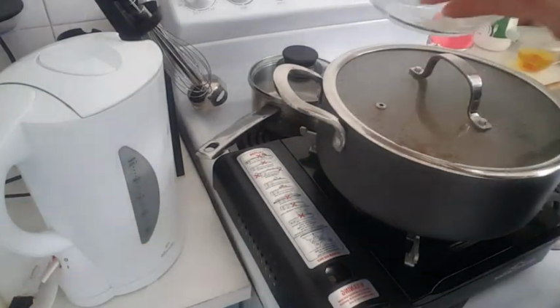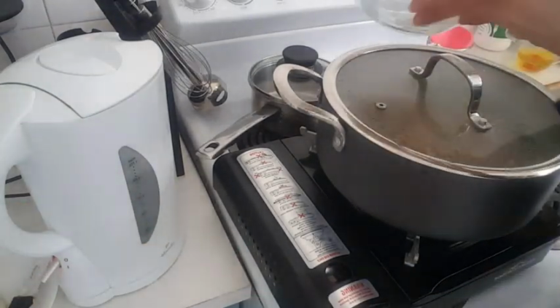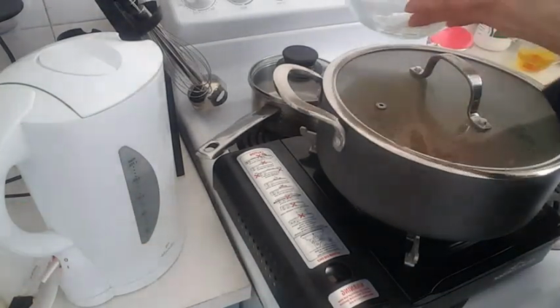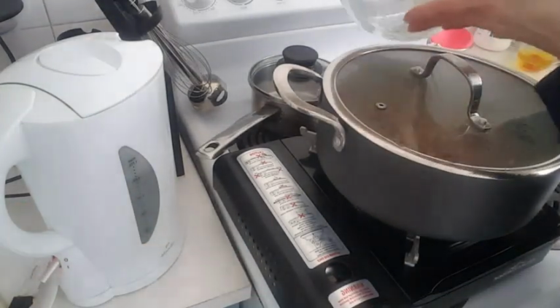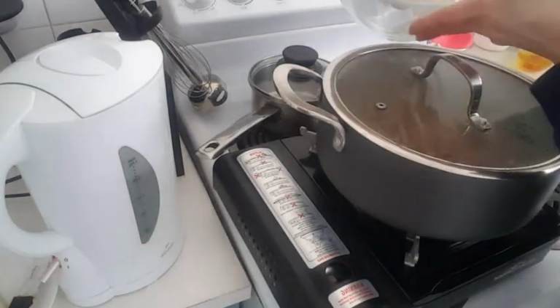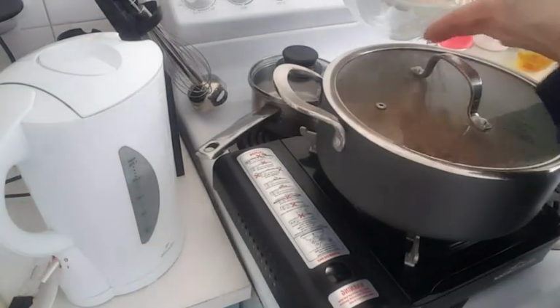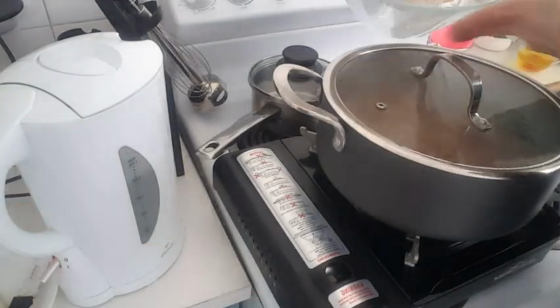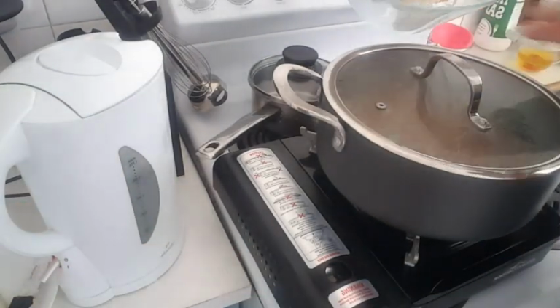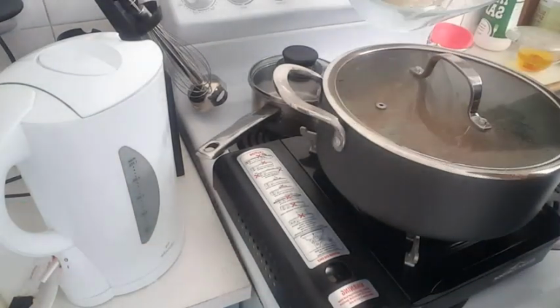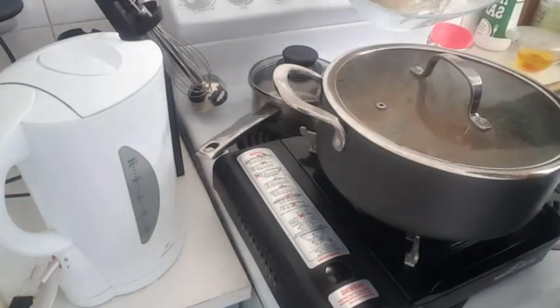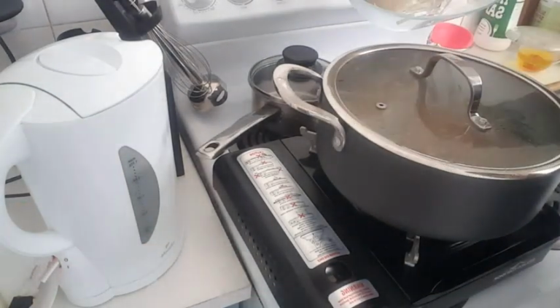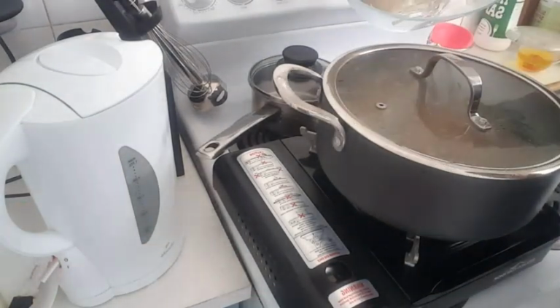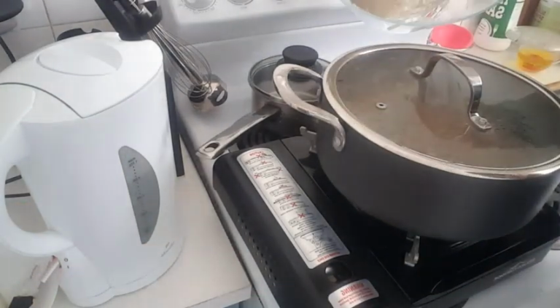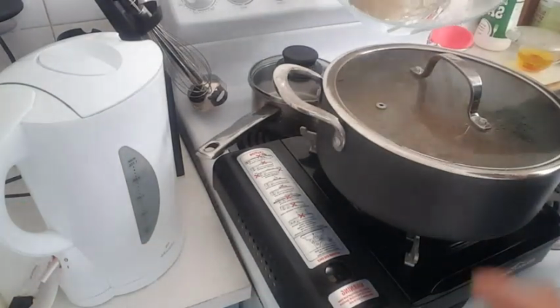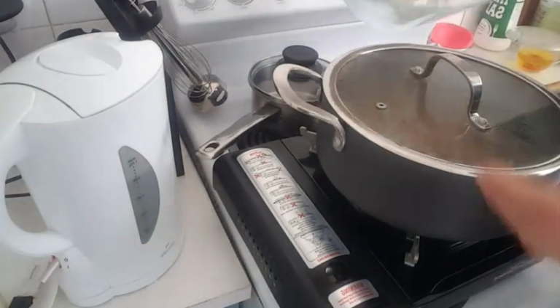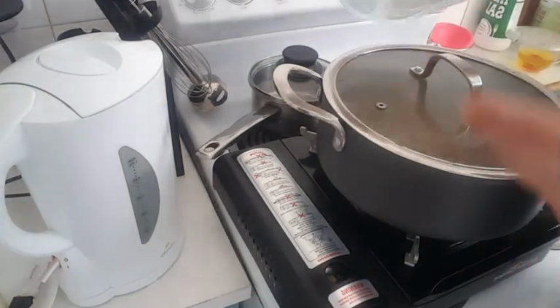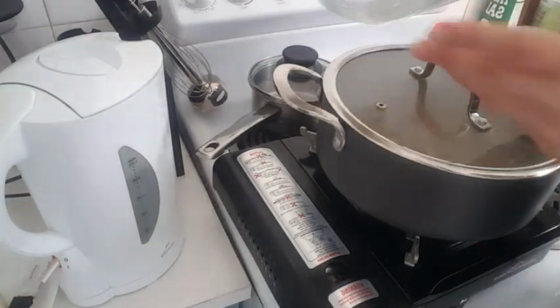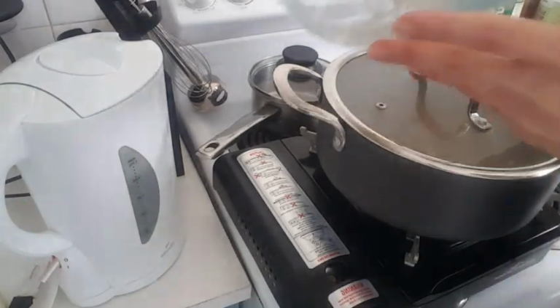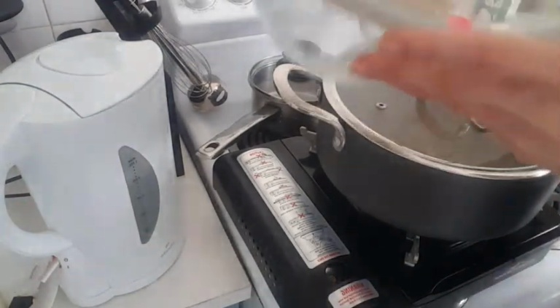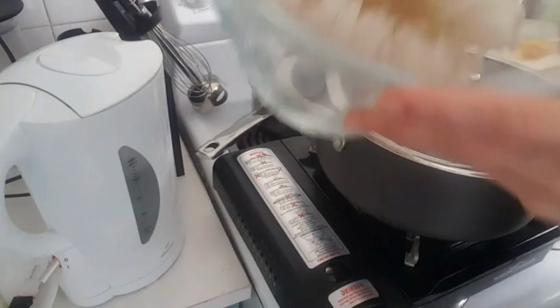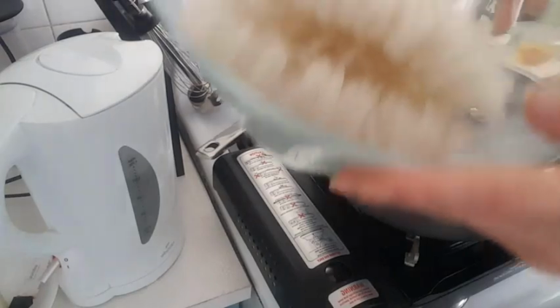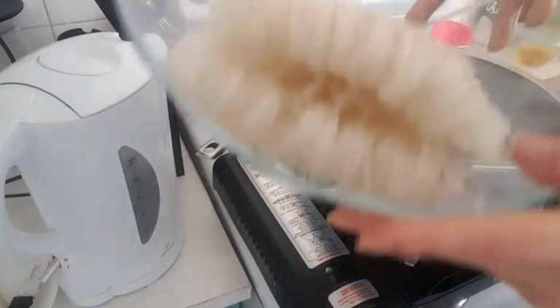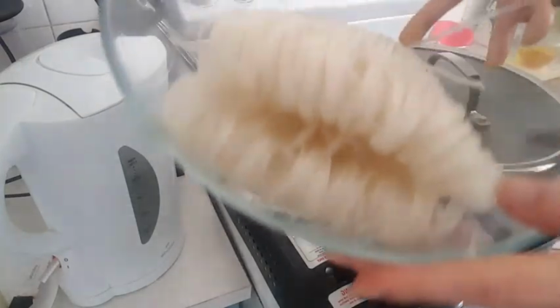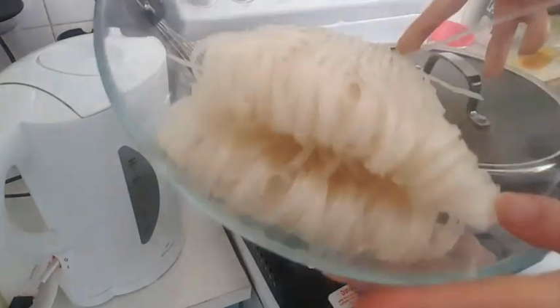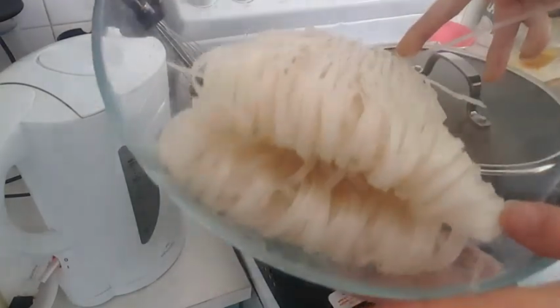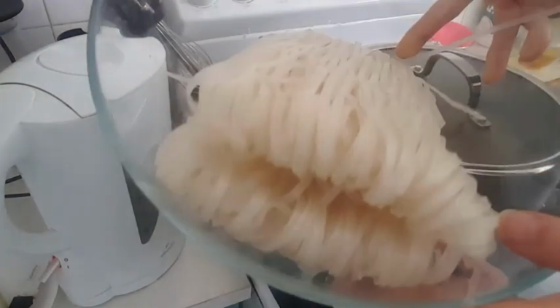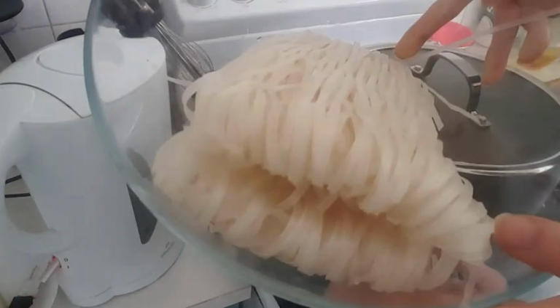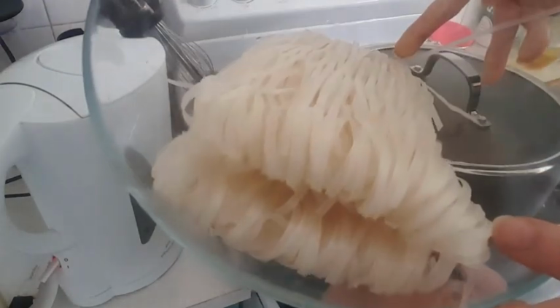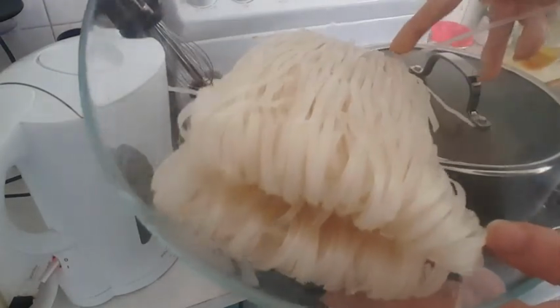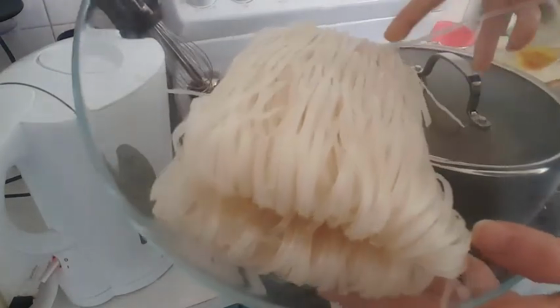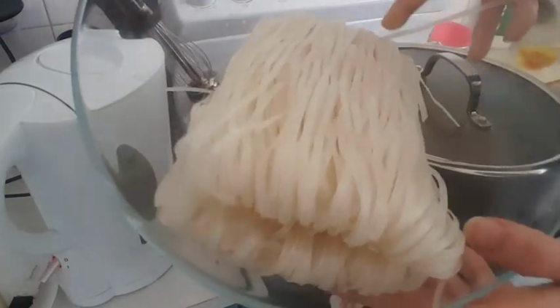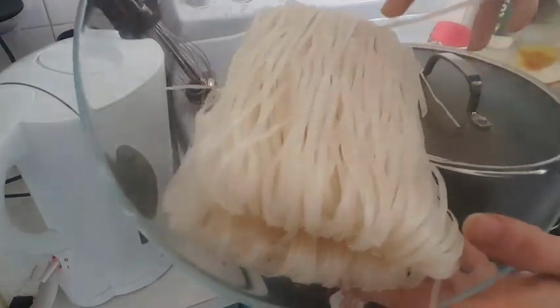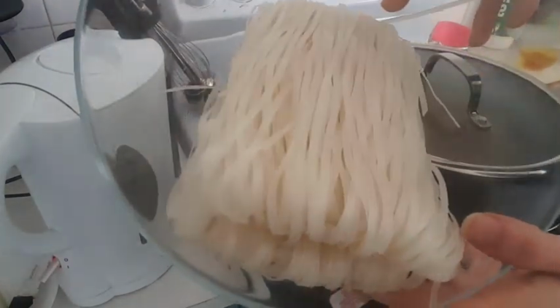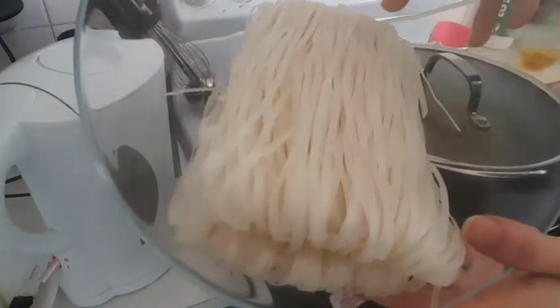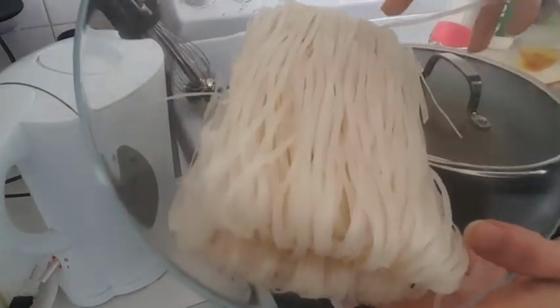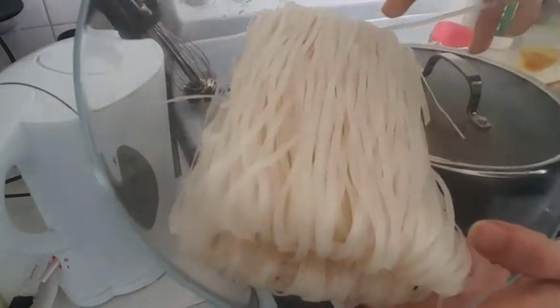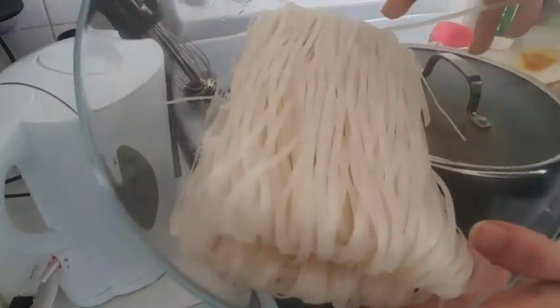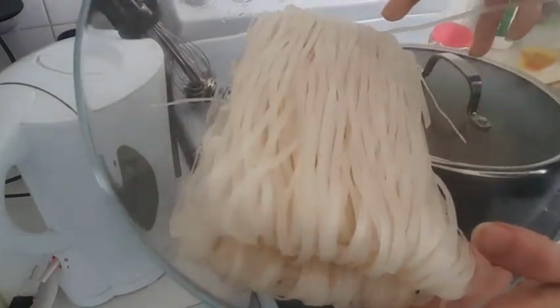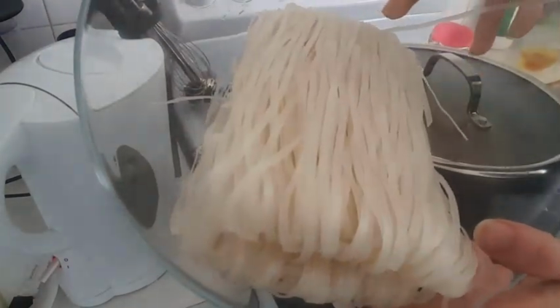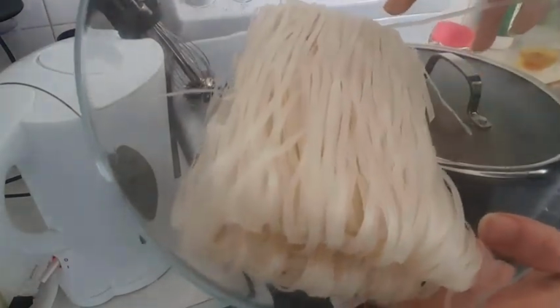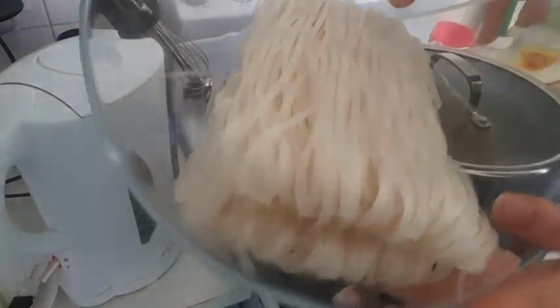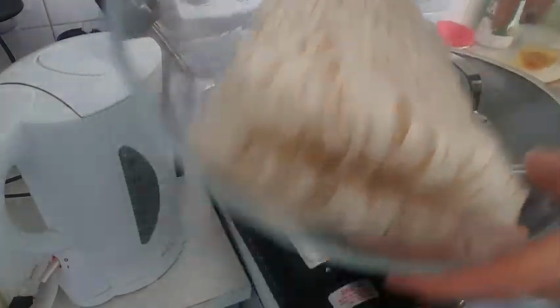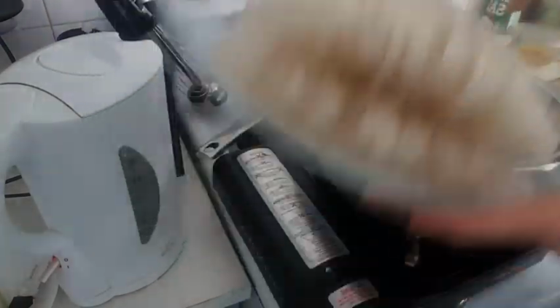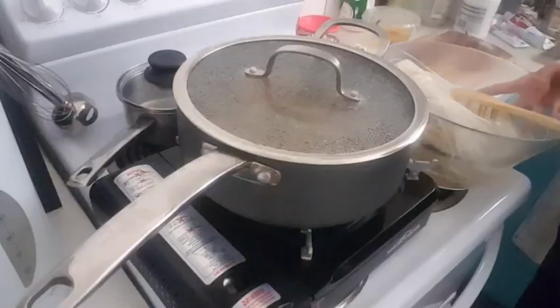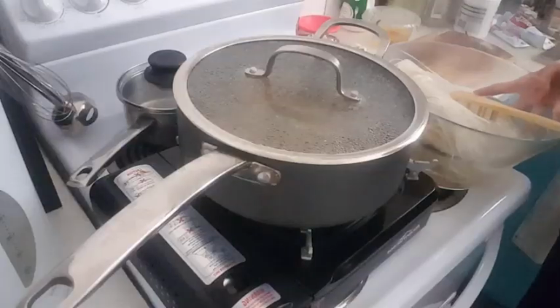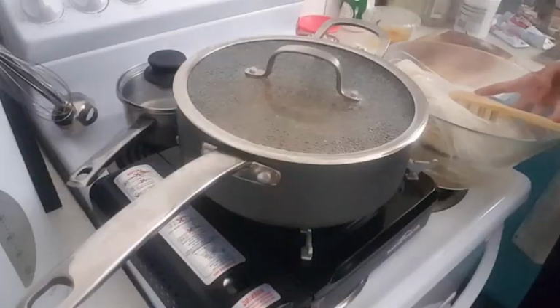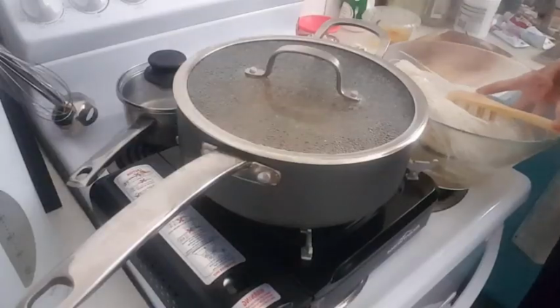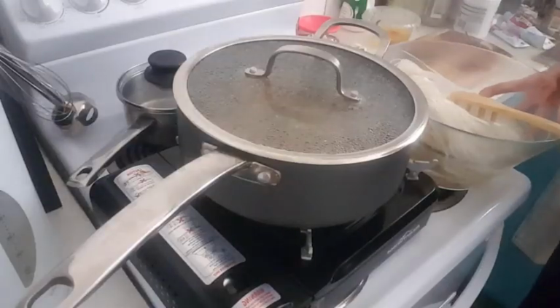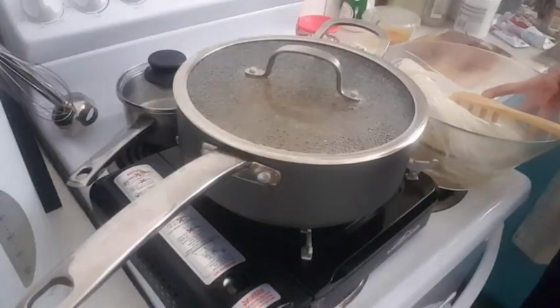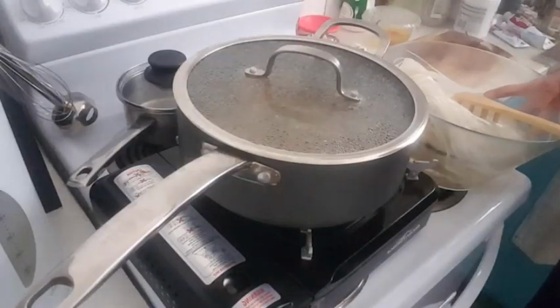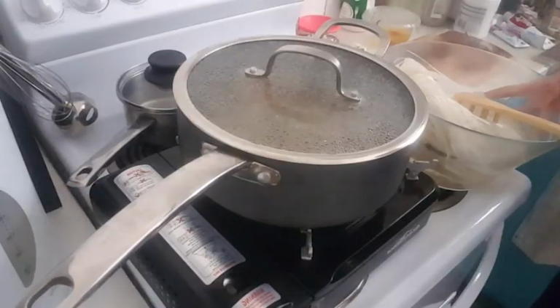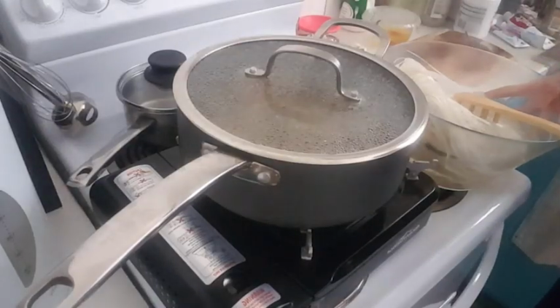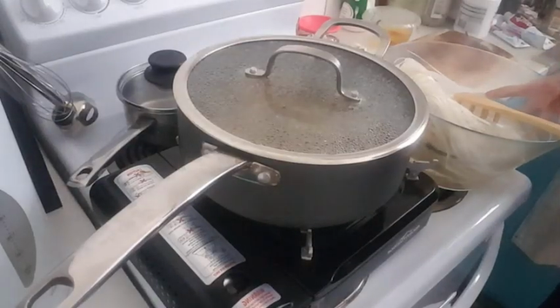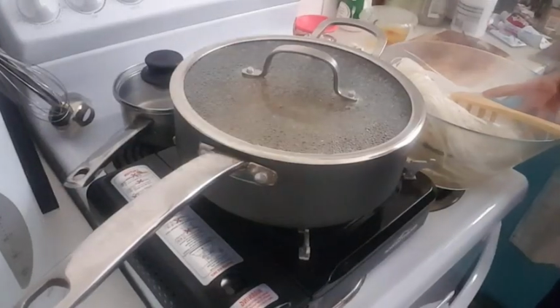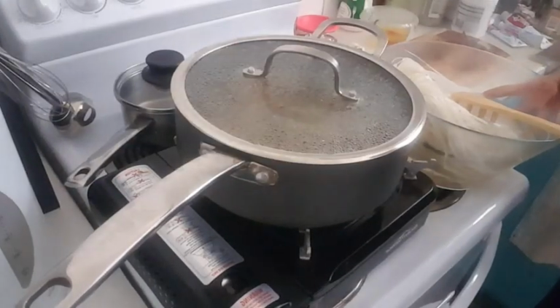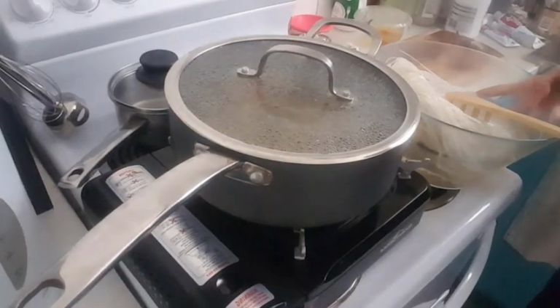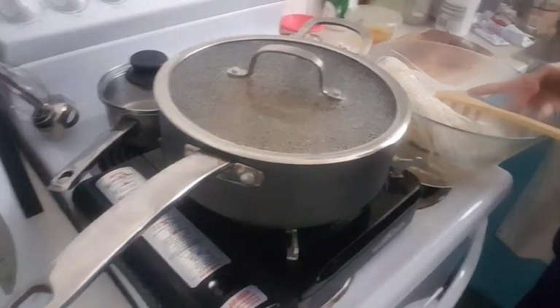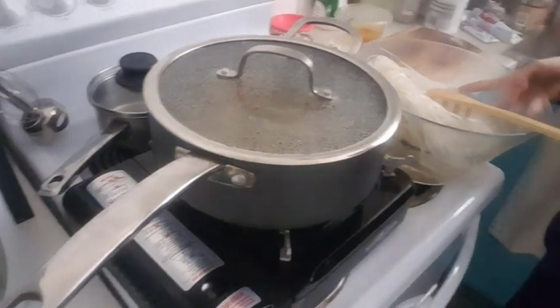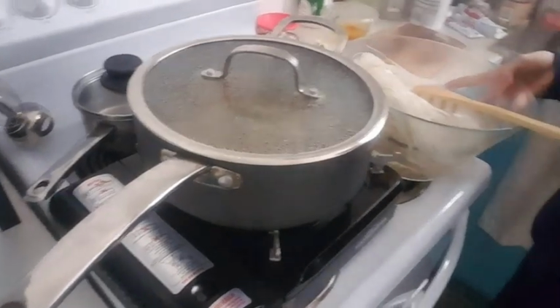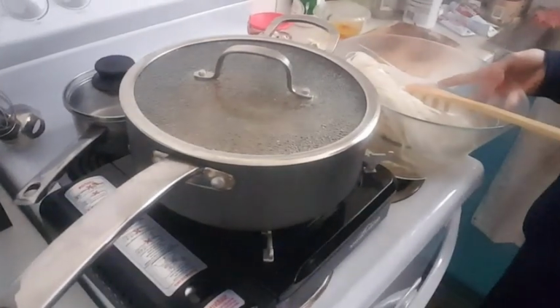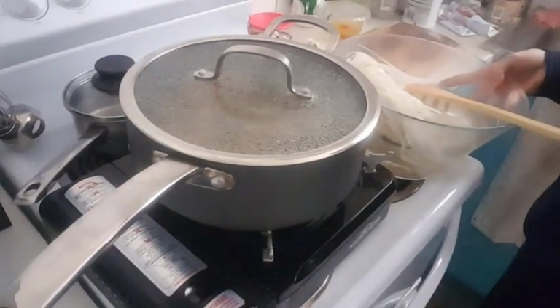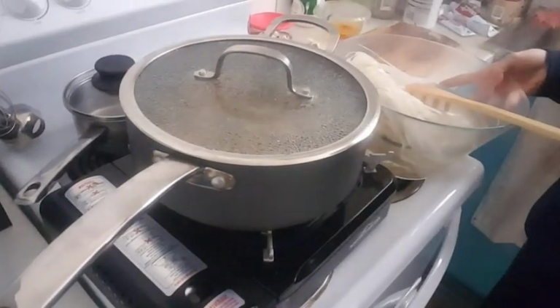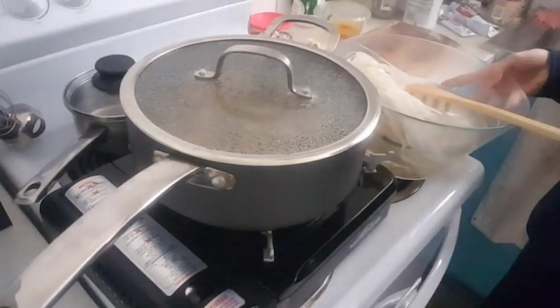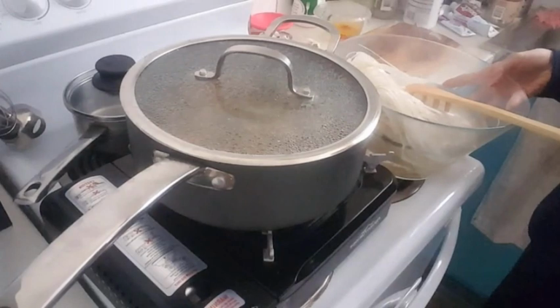I just added boiled salted water to the noodles and I'm just gonna leave this for like five minutes or so.